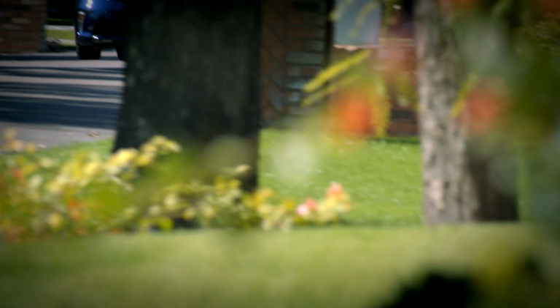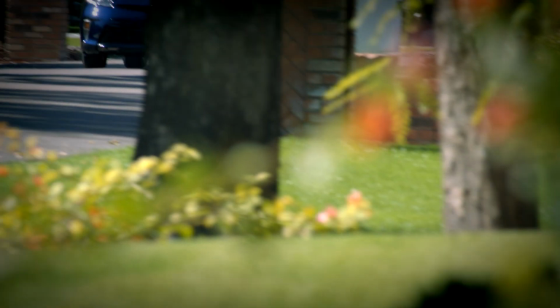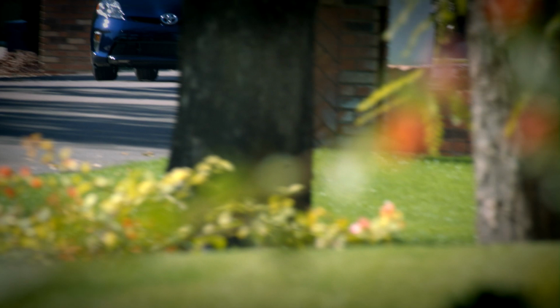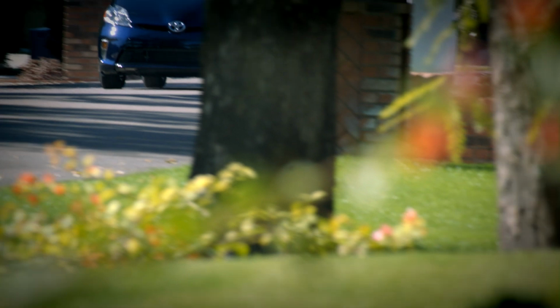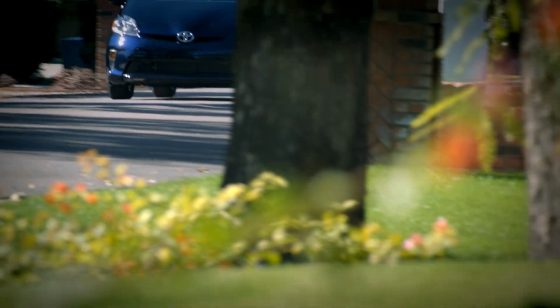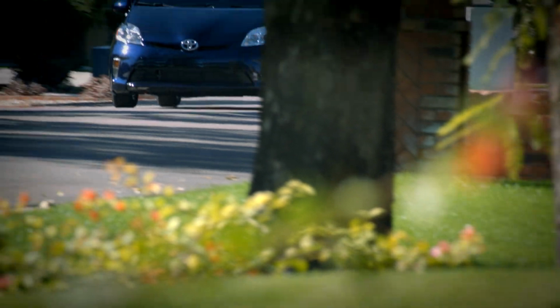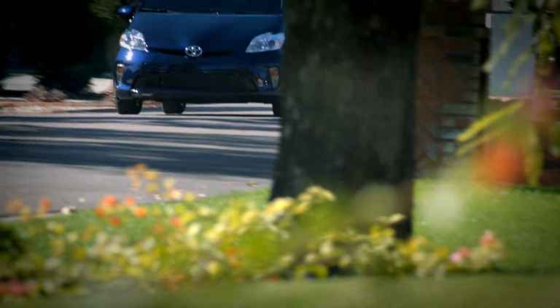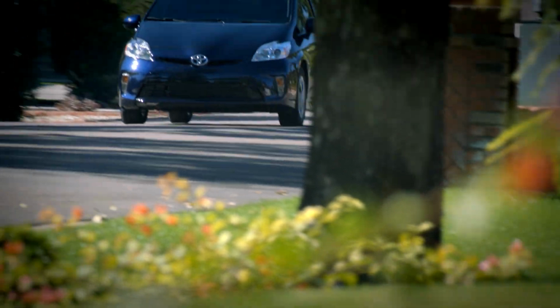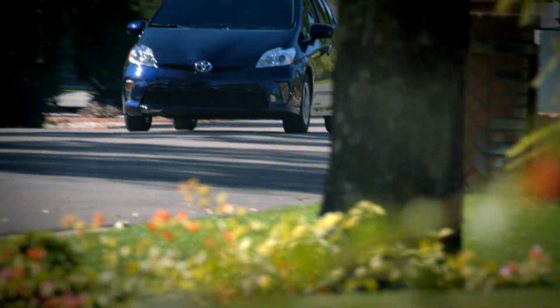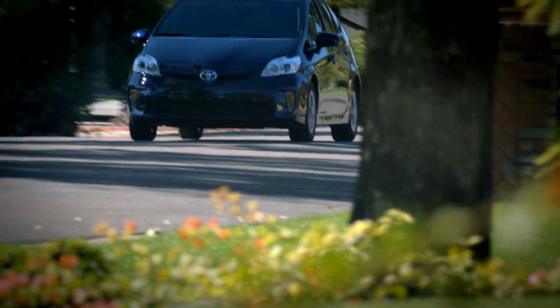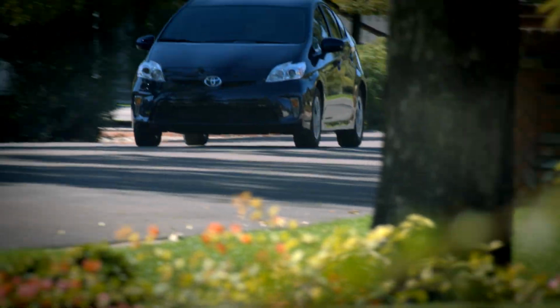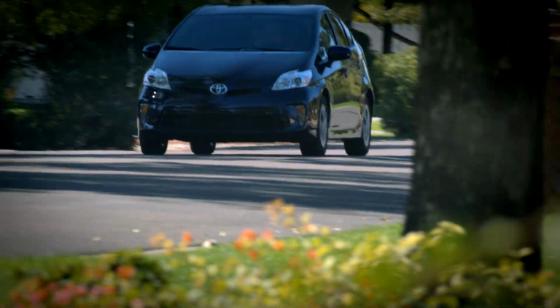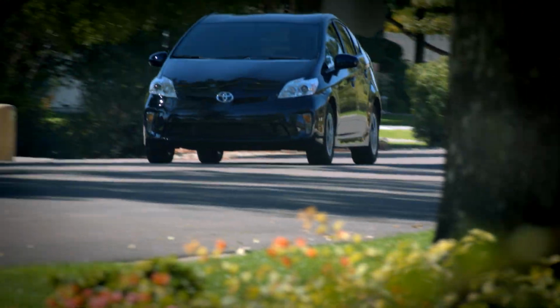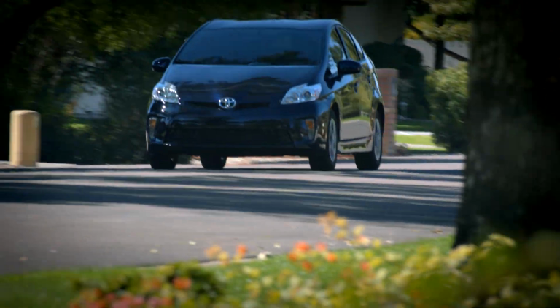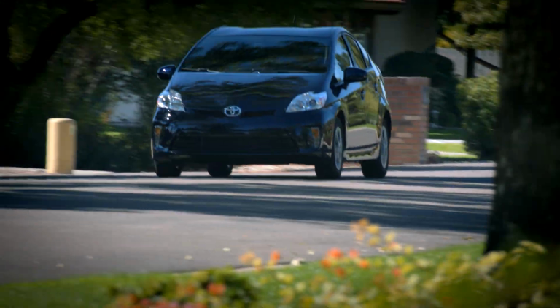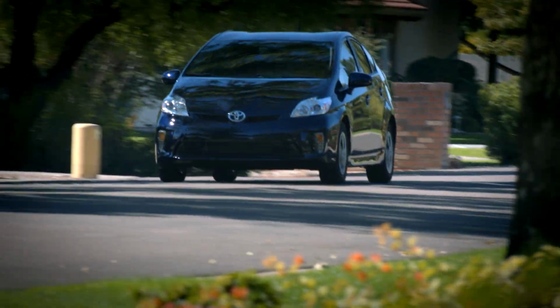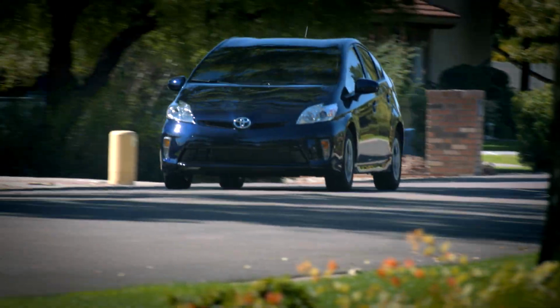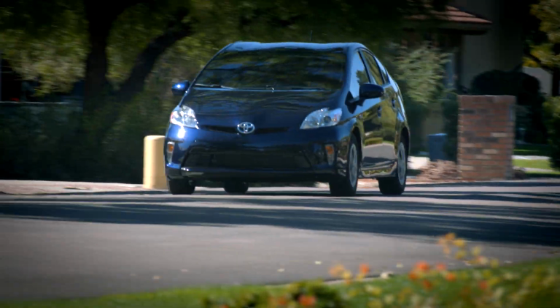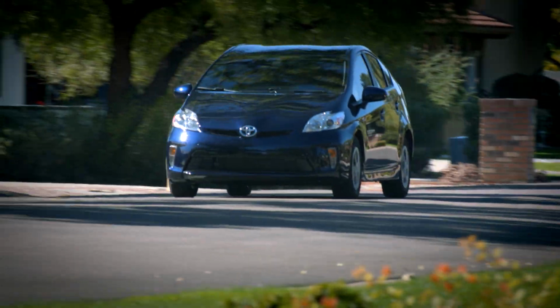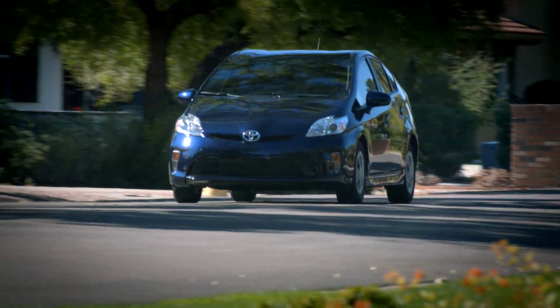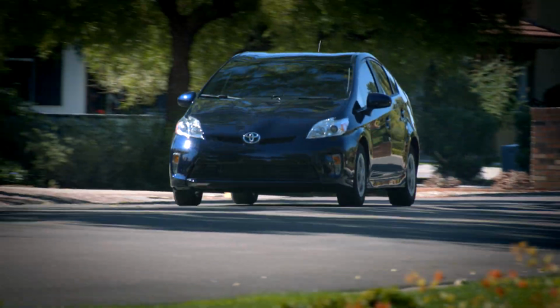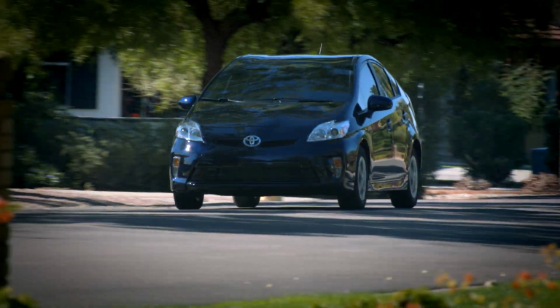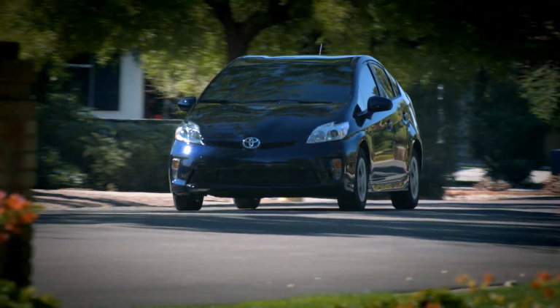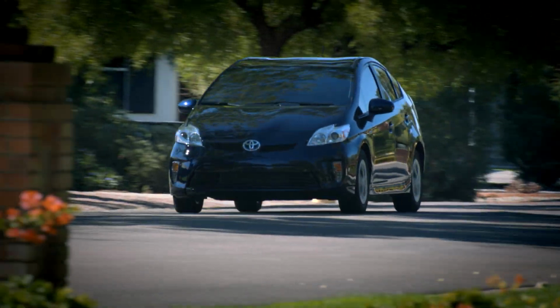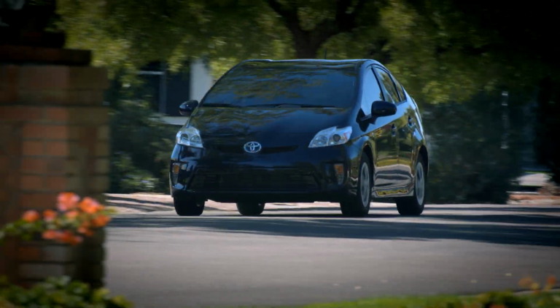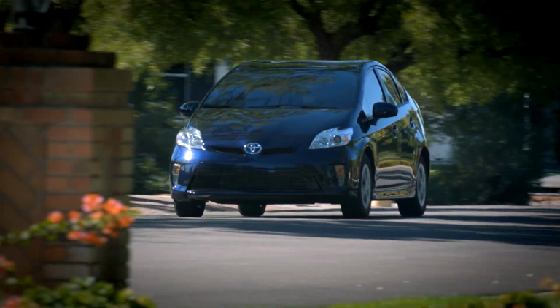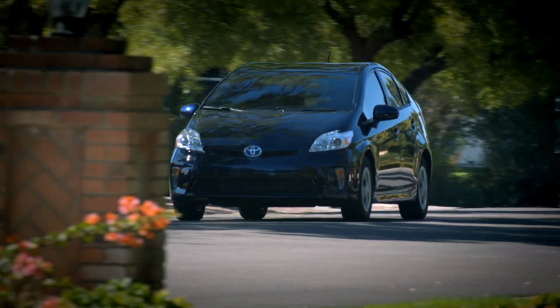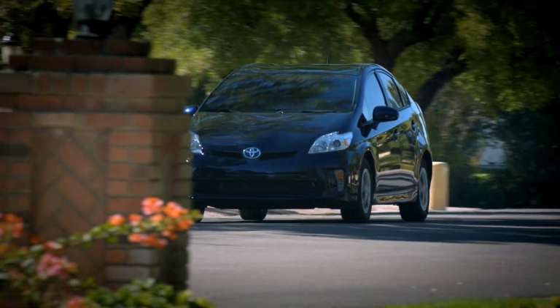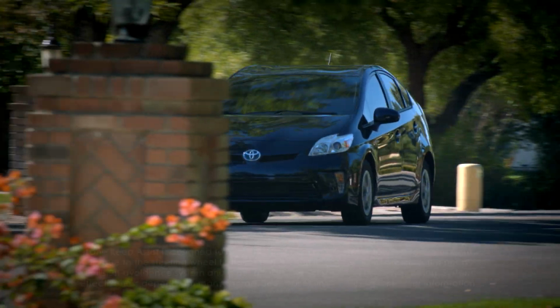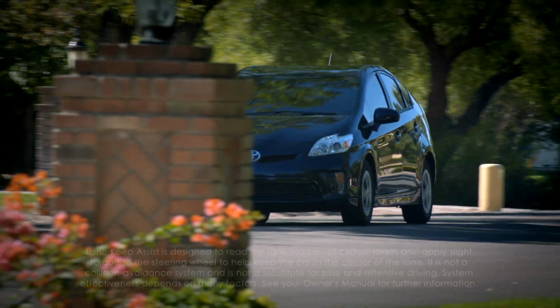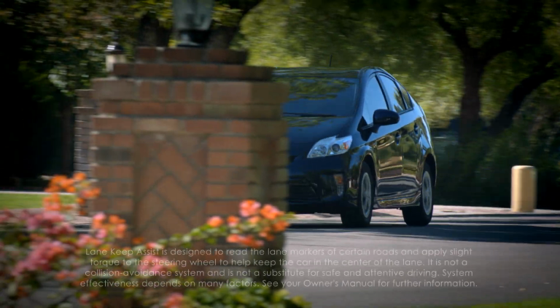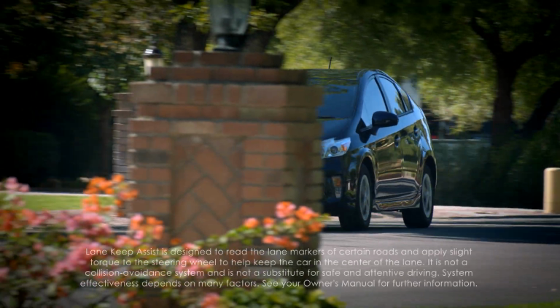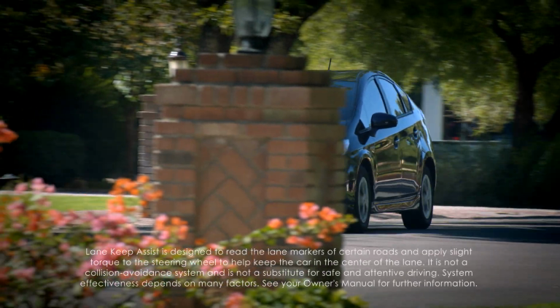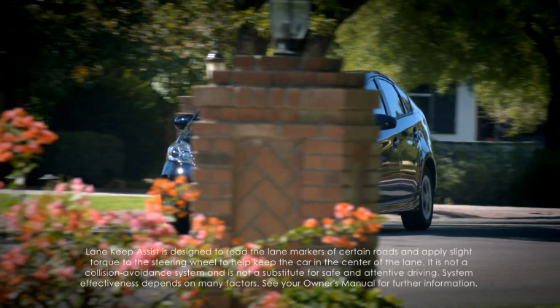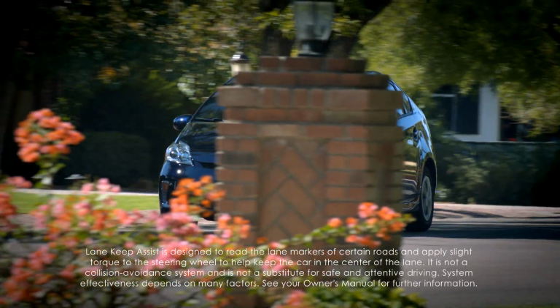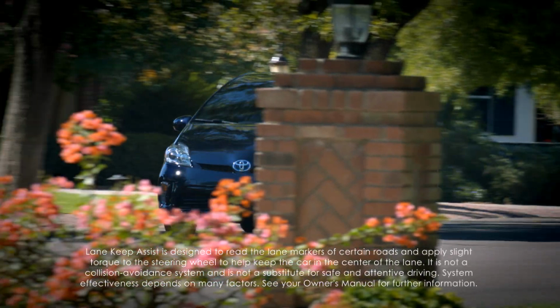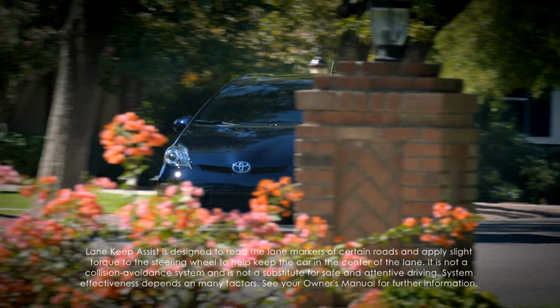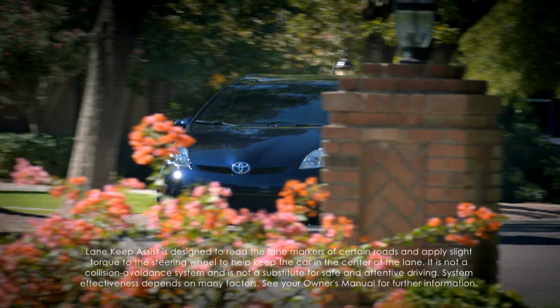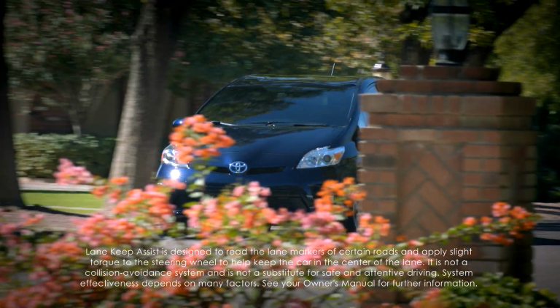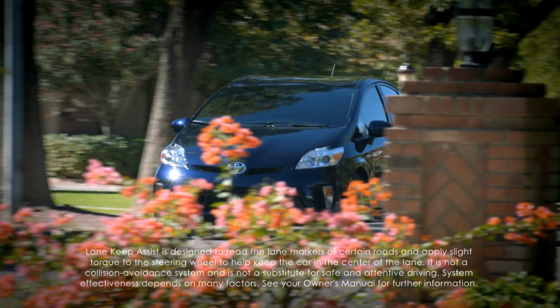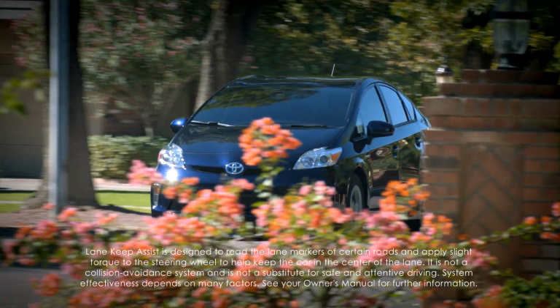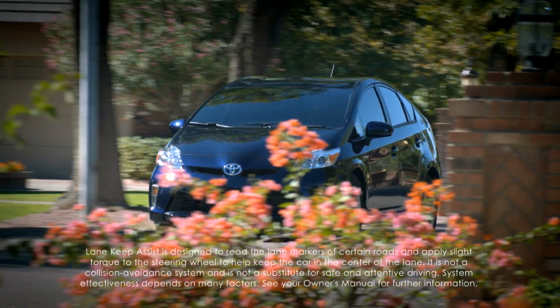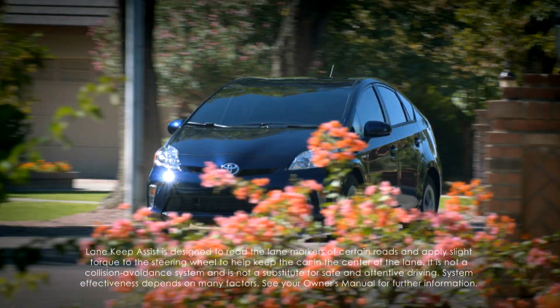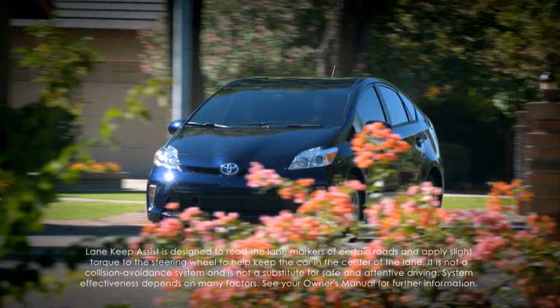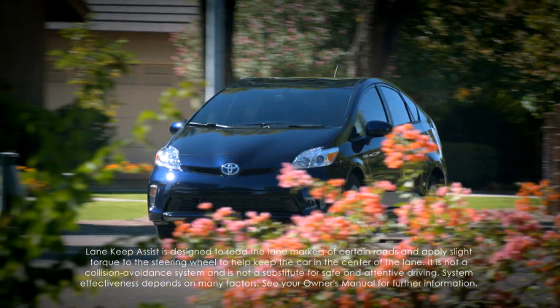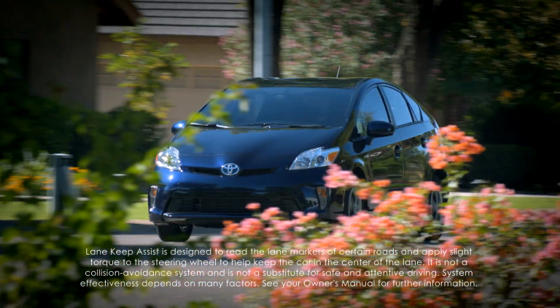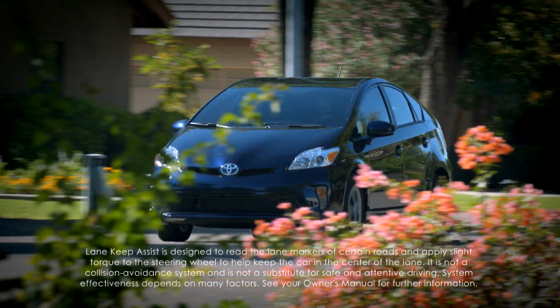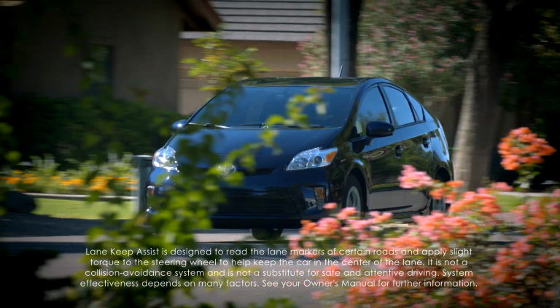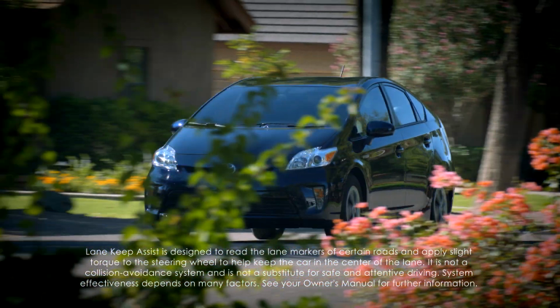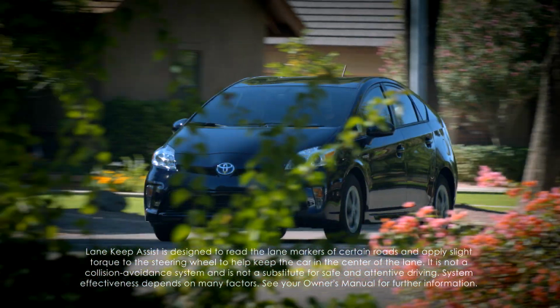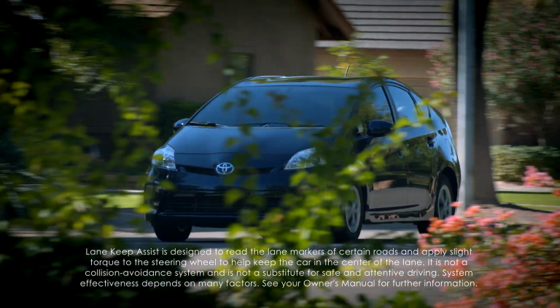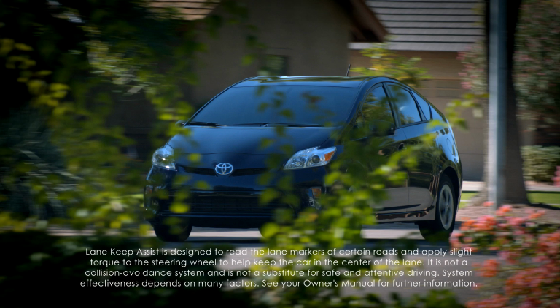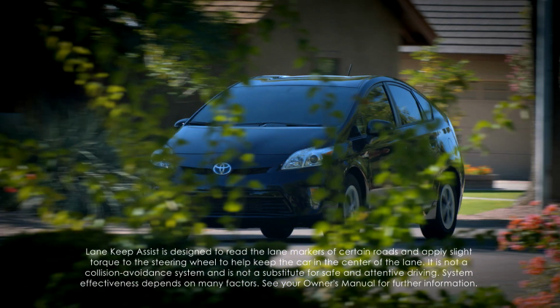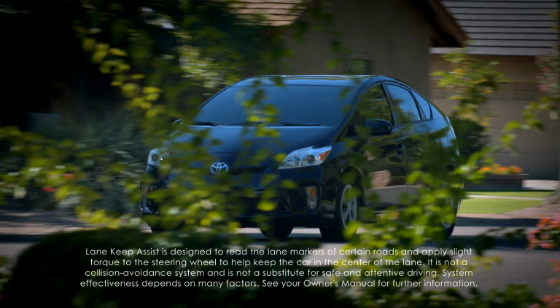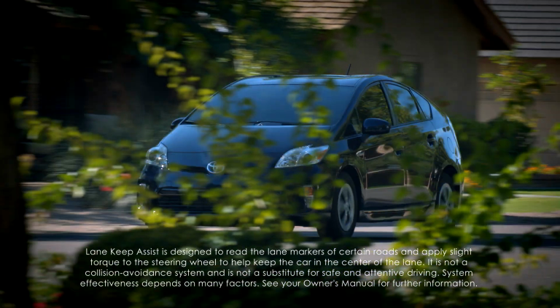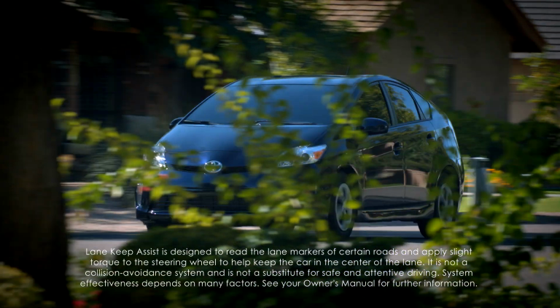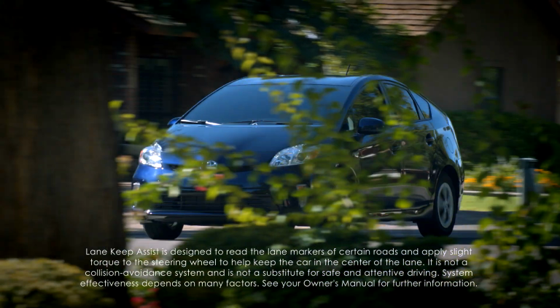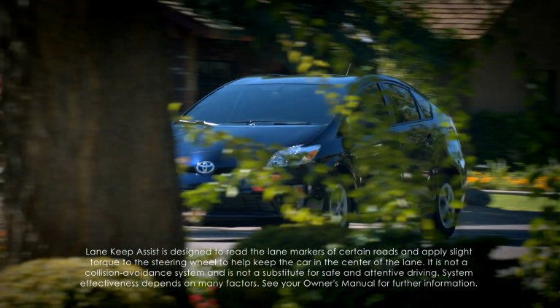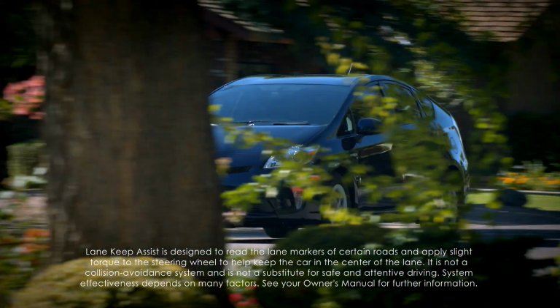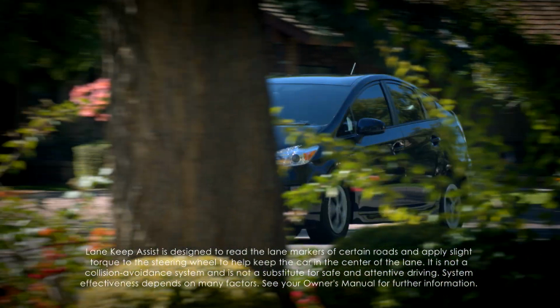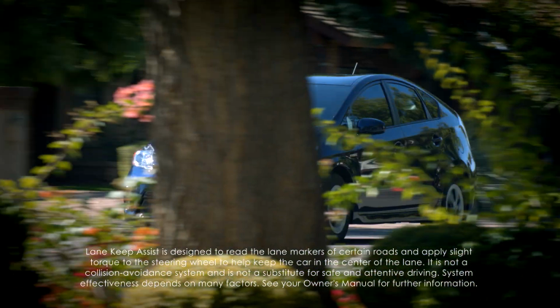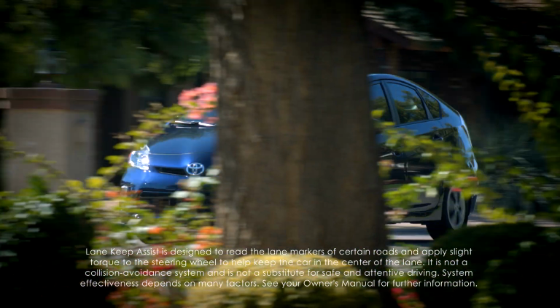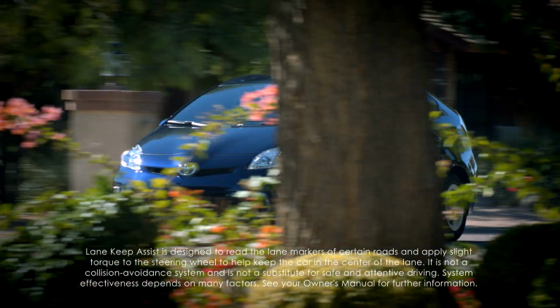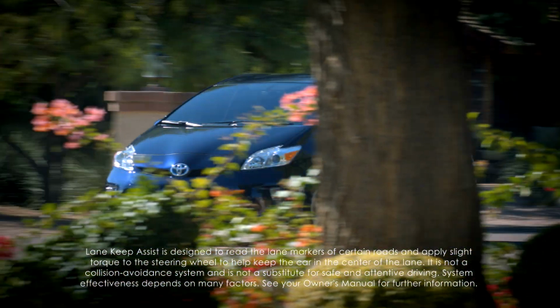Several situations can limit system effectiveness, so read the Lane Keep Assist section of the Owner's Manual for details.